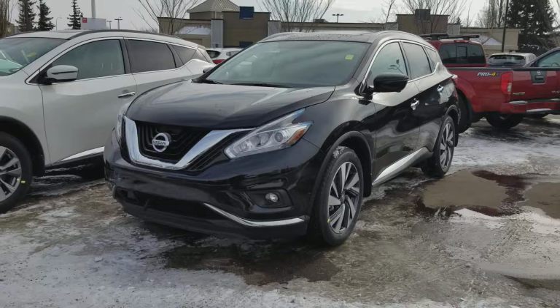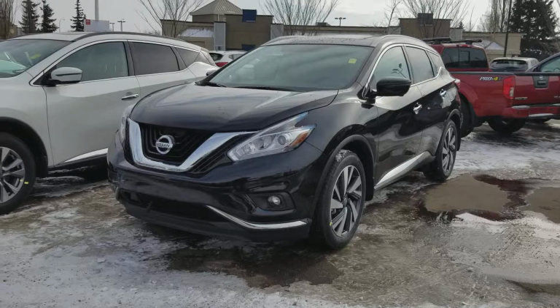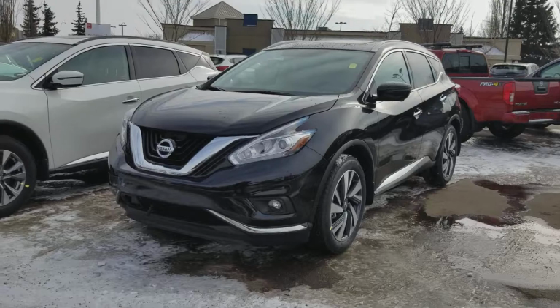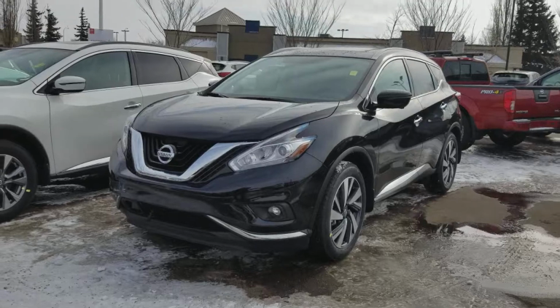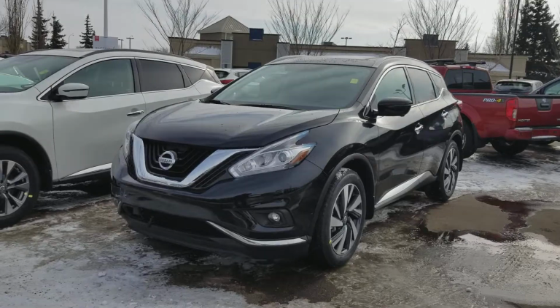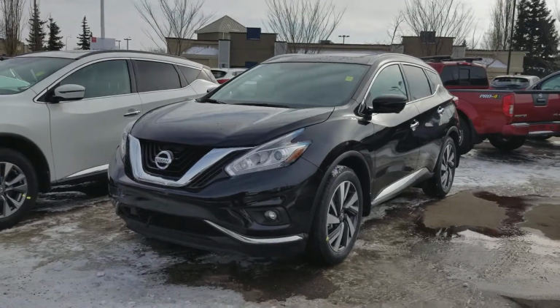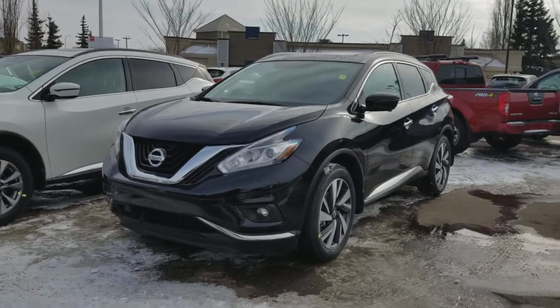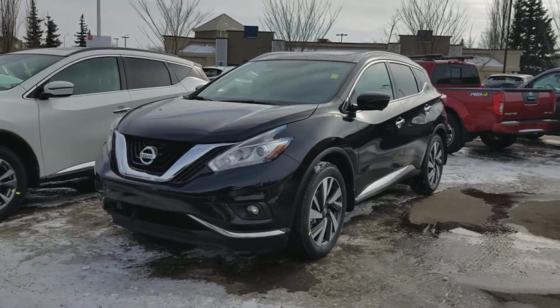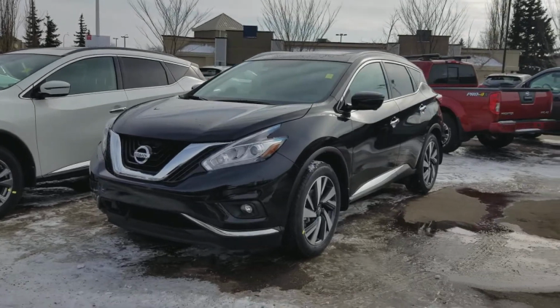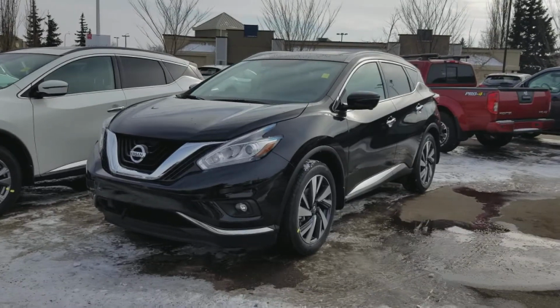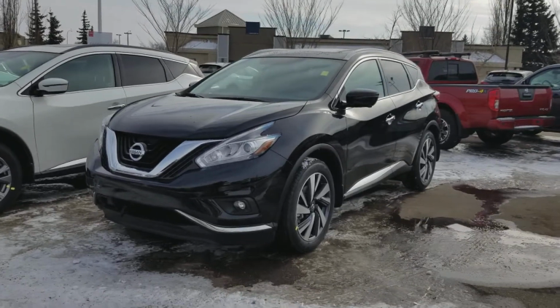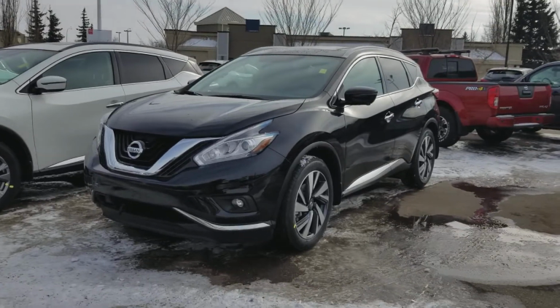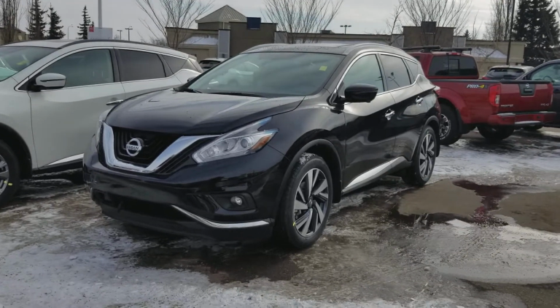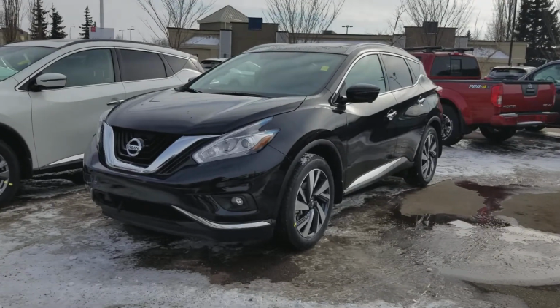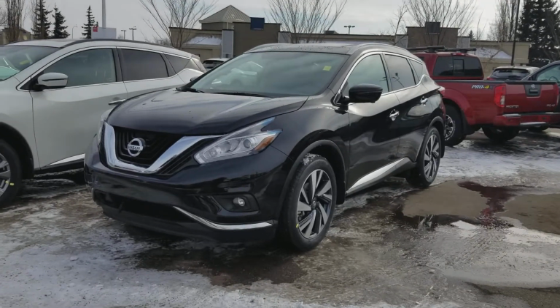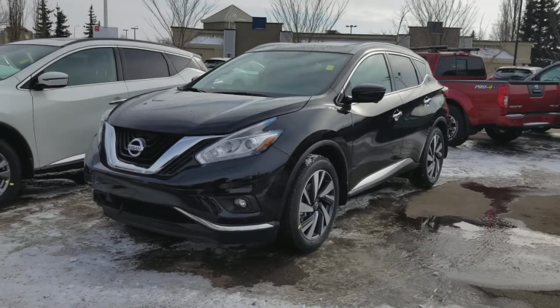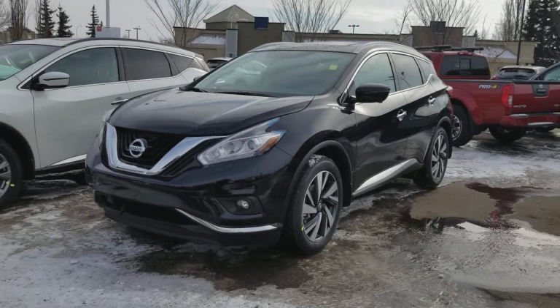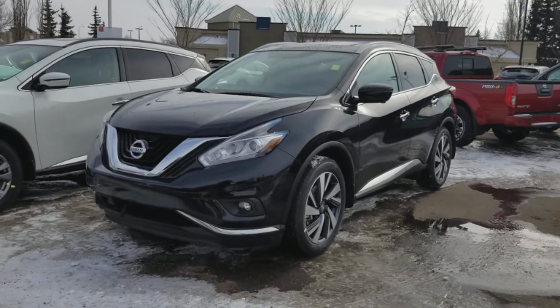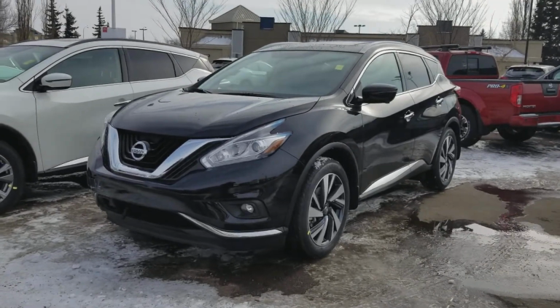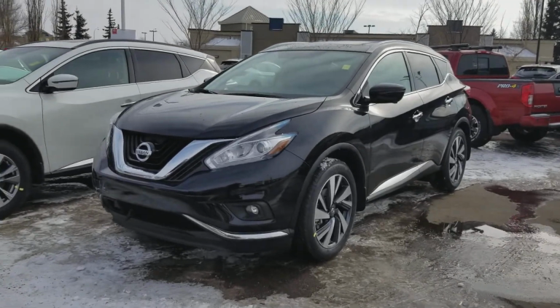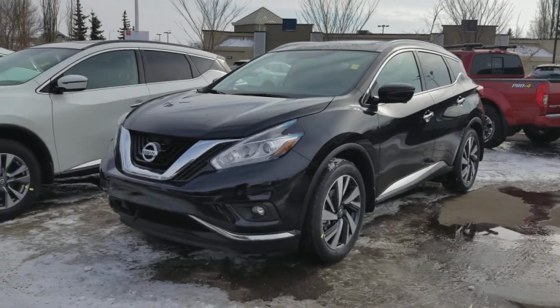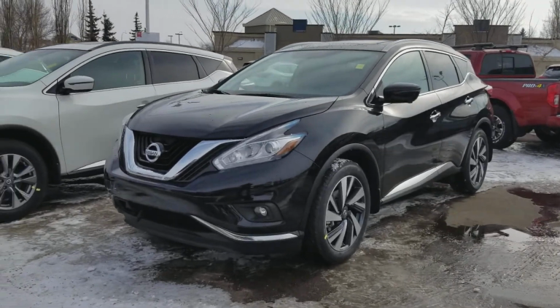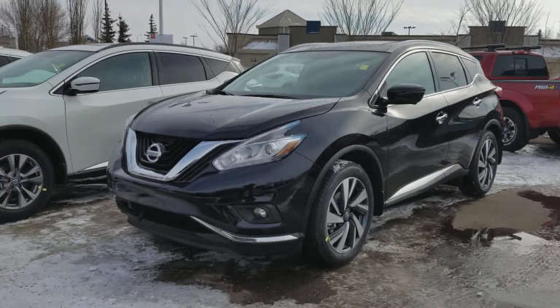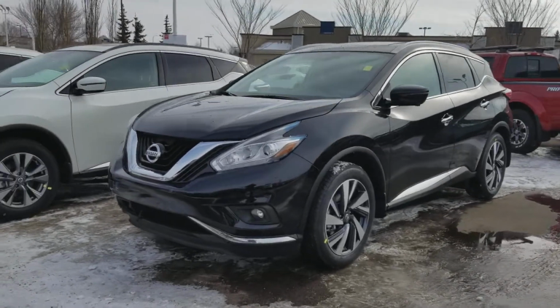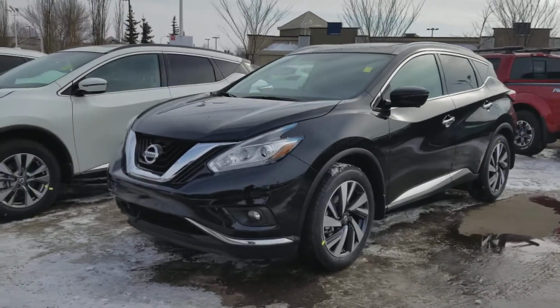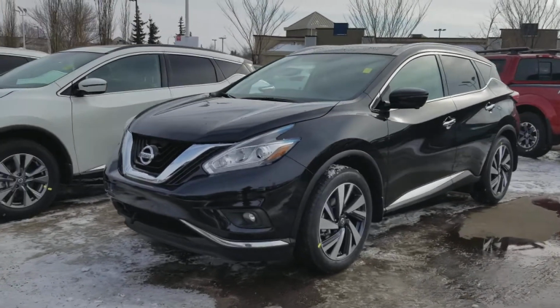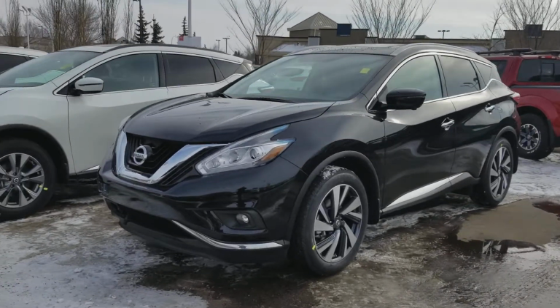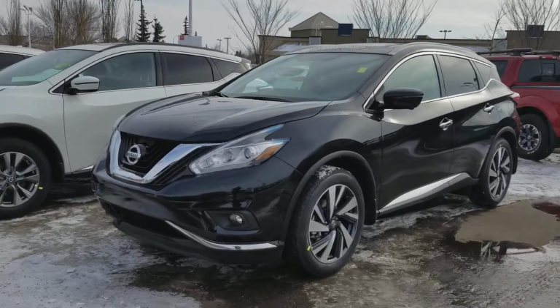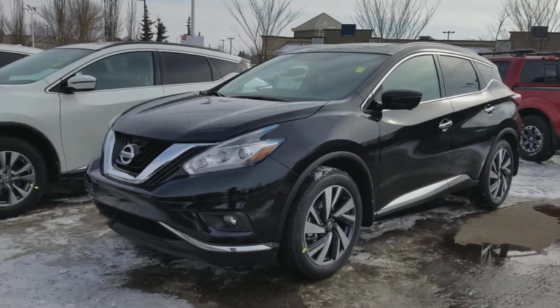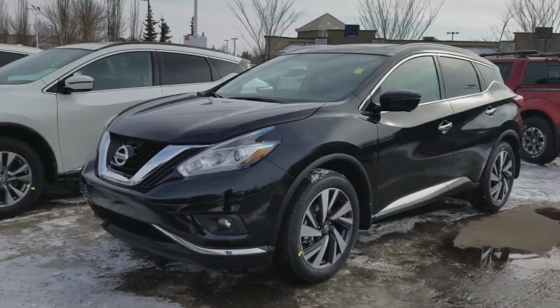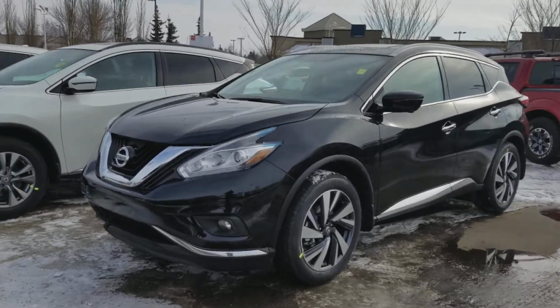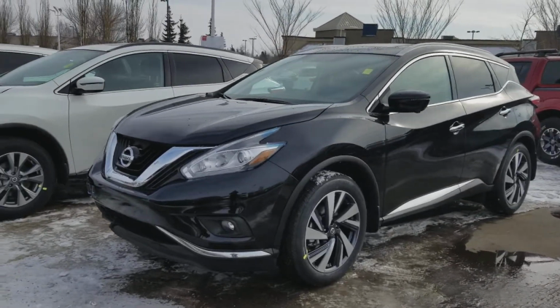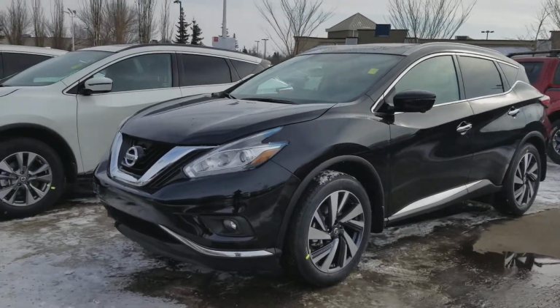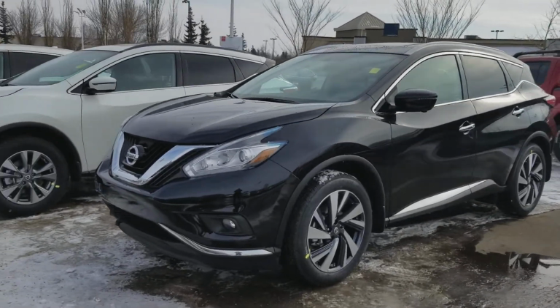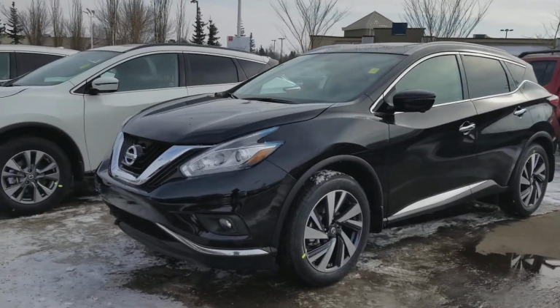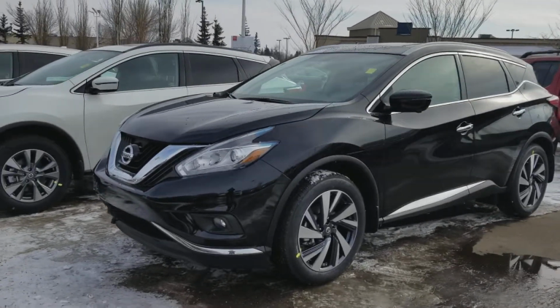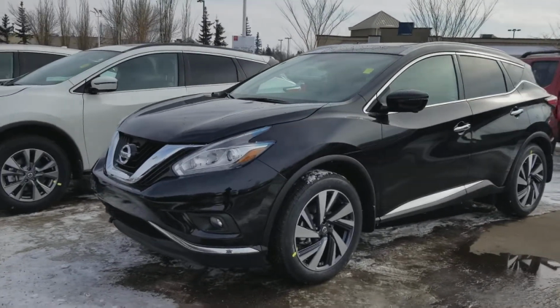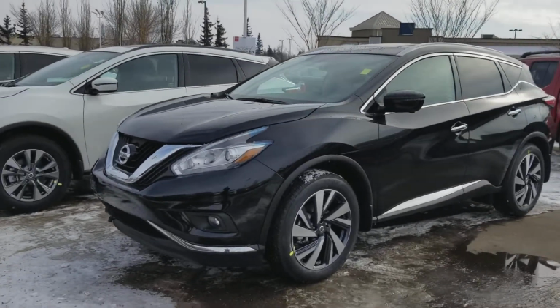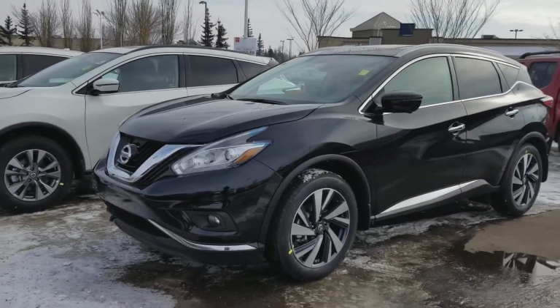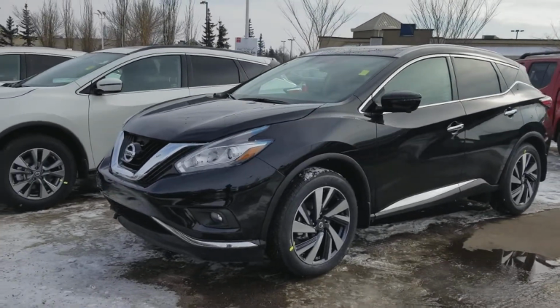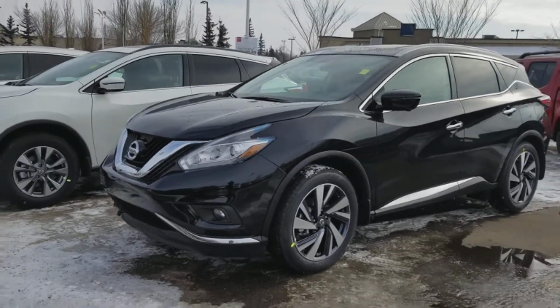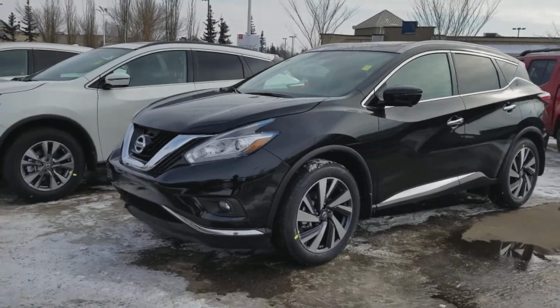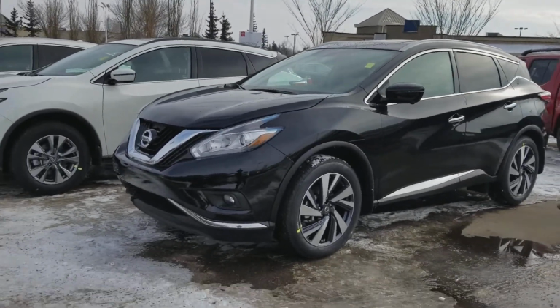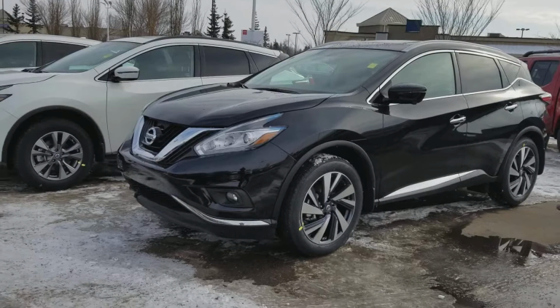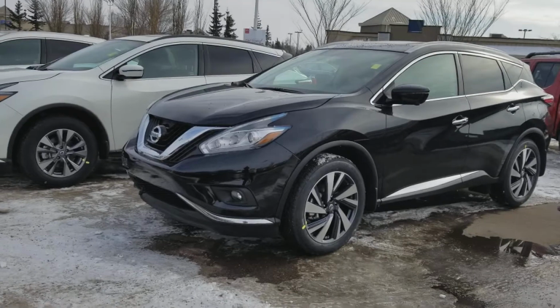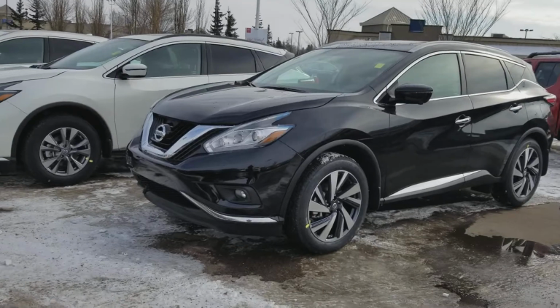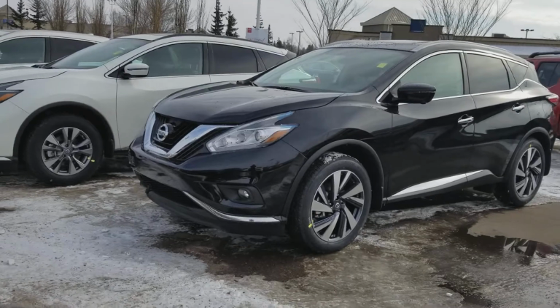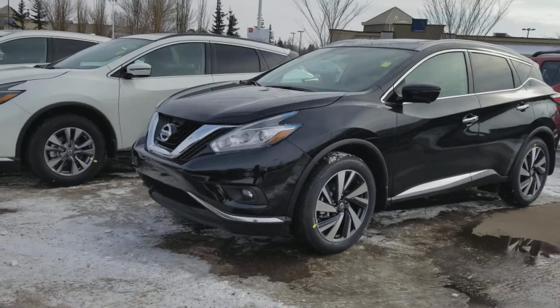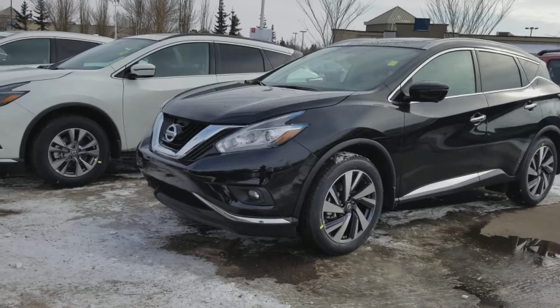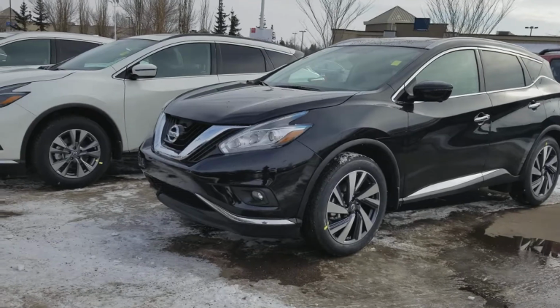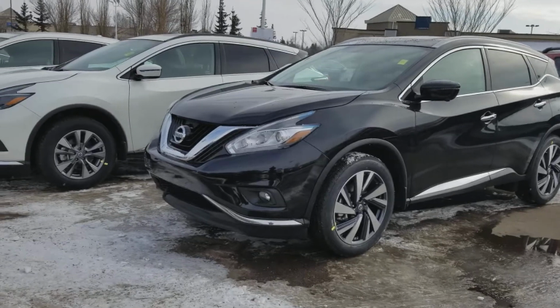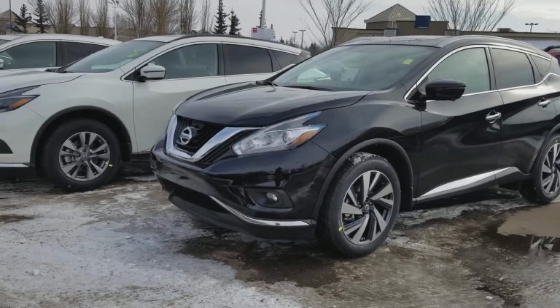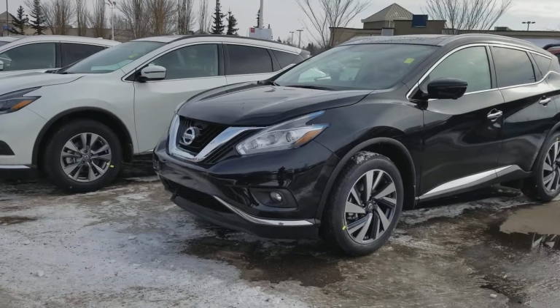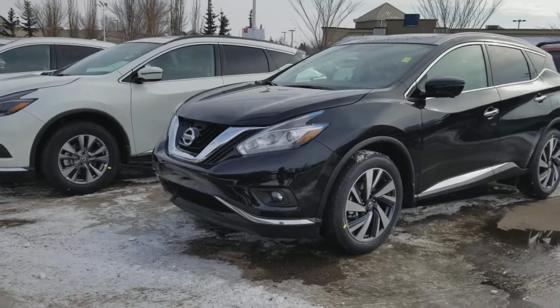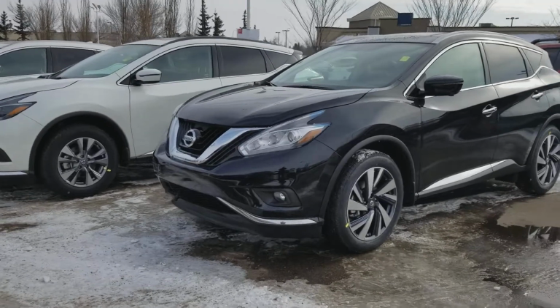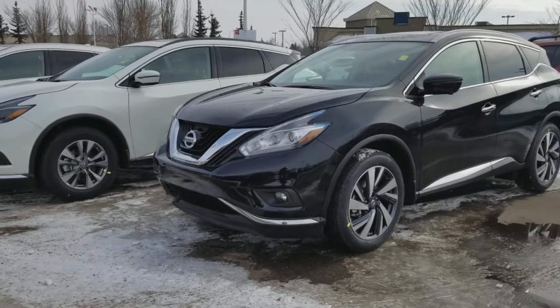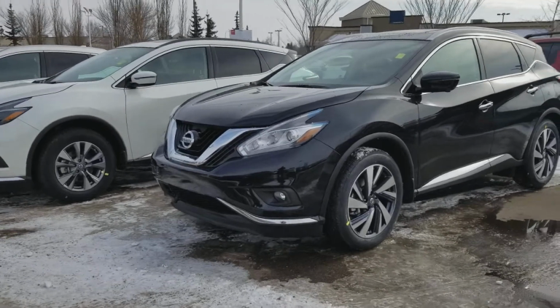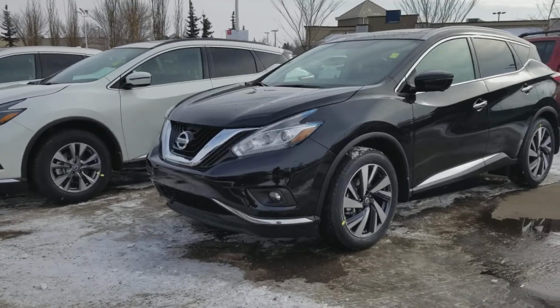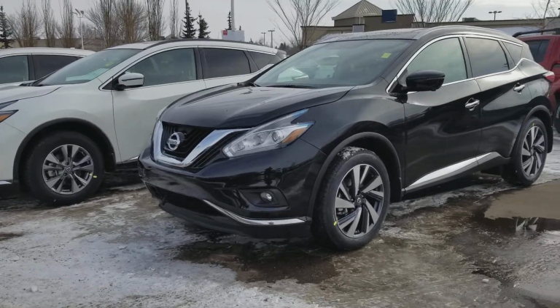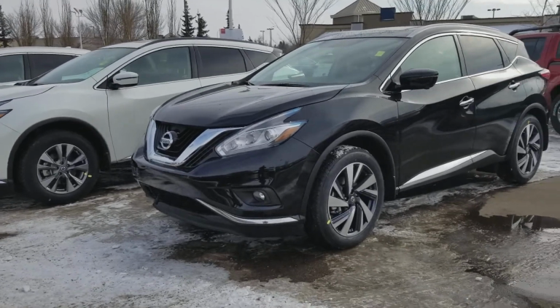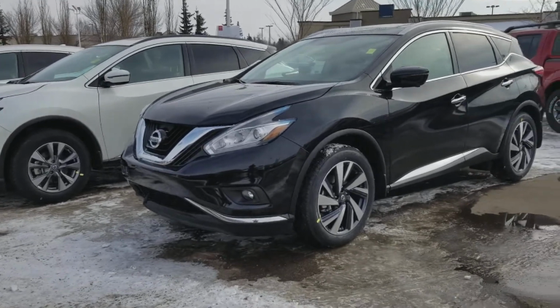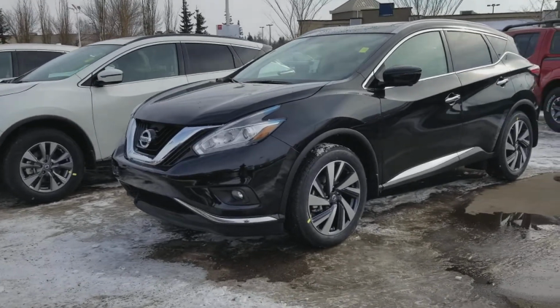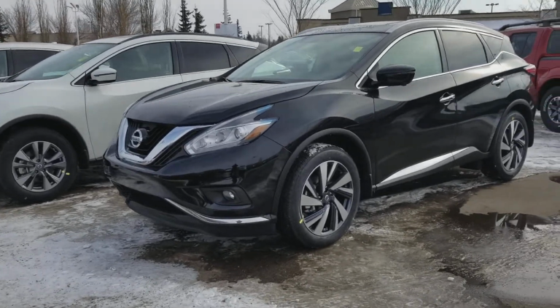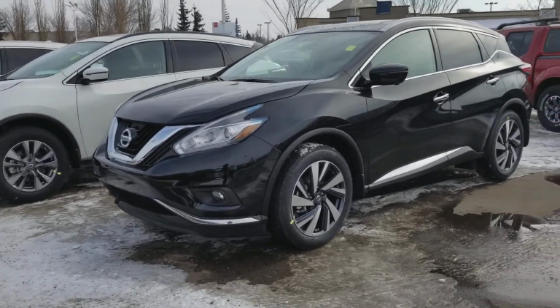Hi there, my name is Orlando from Sherwood Nissan. I just wanted to show you a quick video of one of our platinum Muranos. This one here is our magnetic black, just gave it a little wash so it's shined up for you.